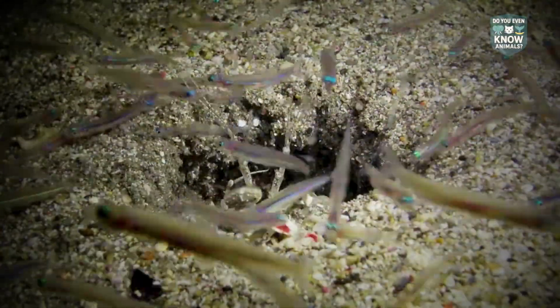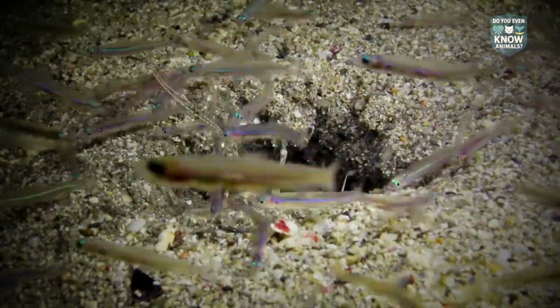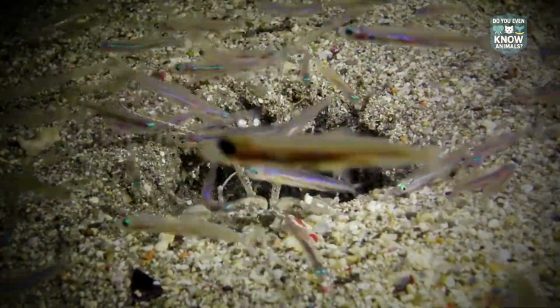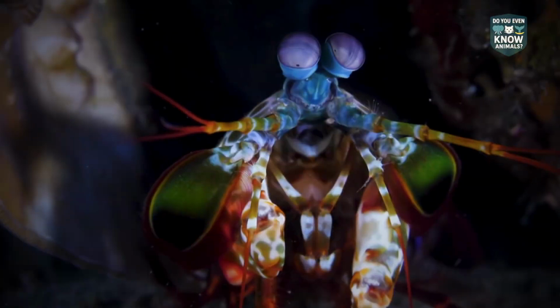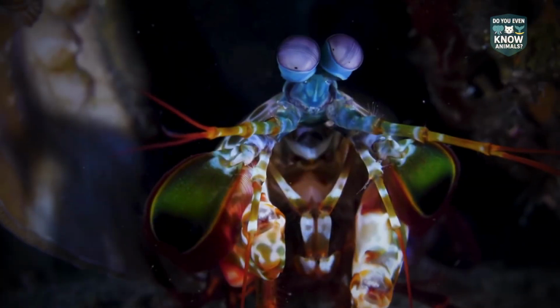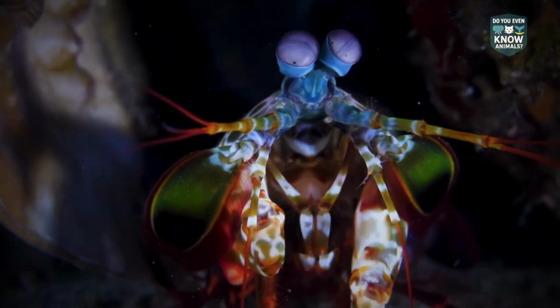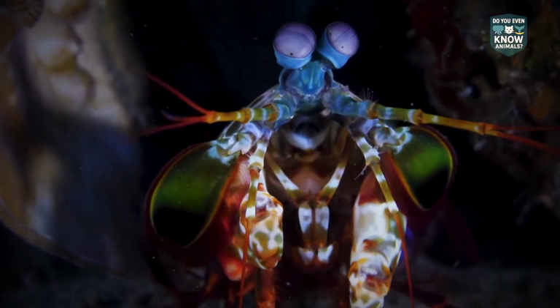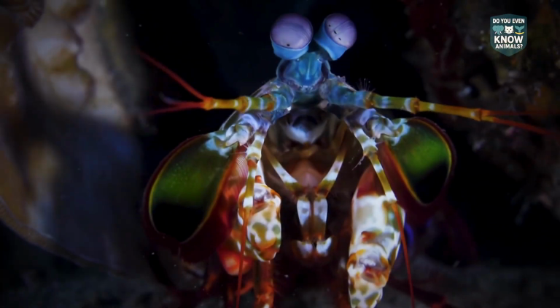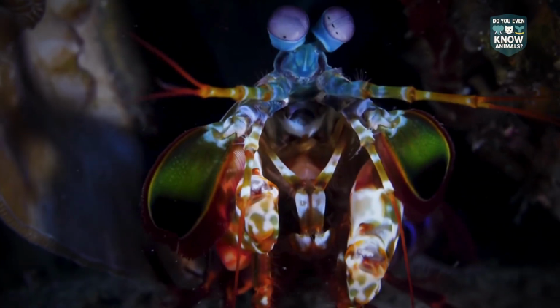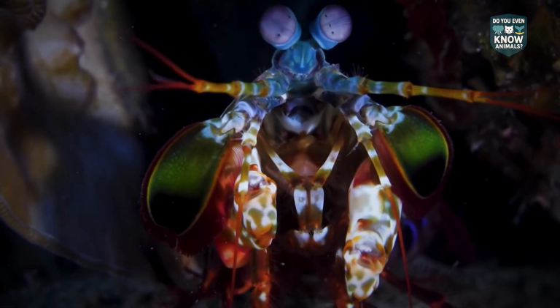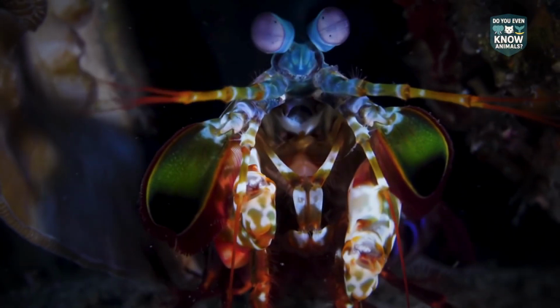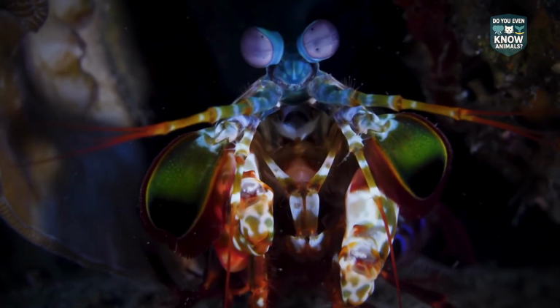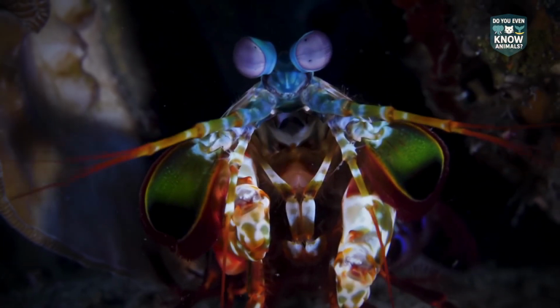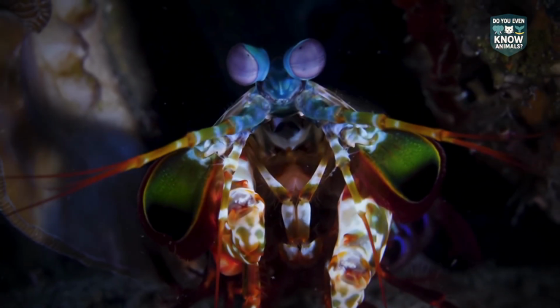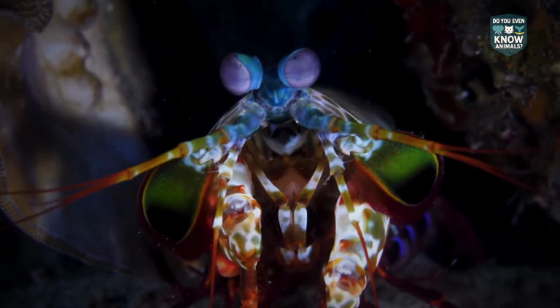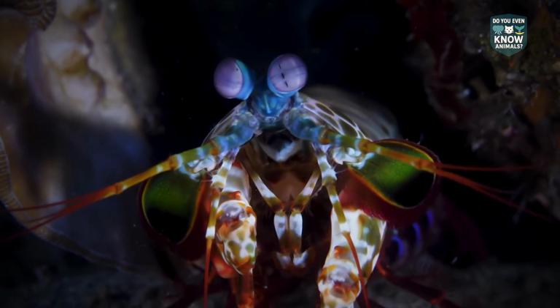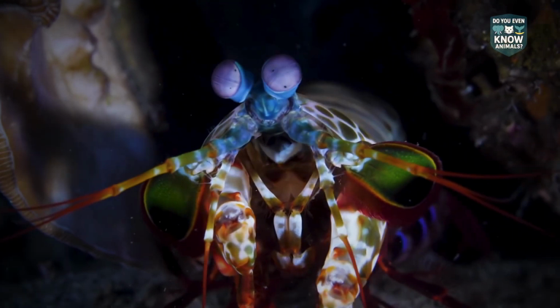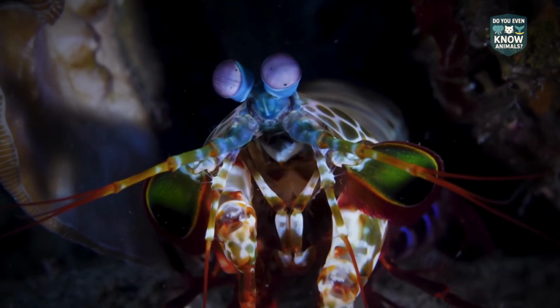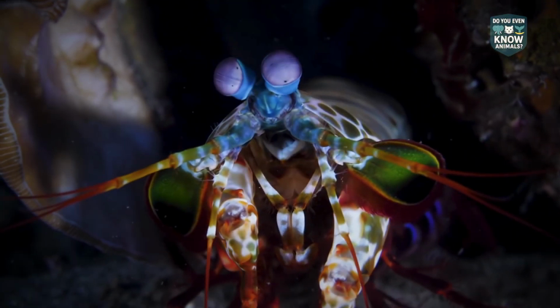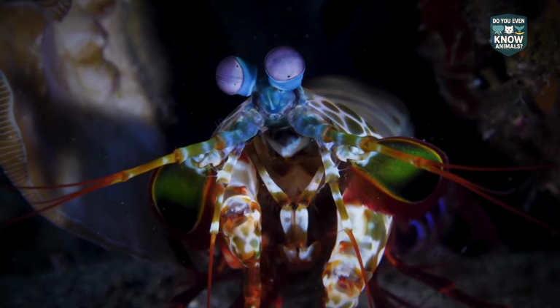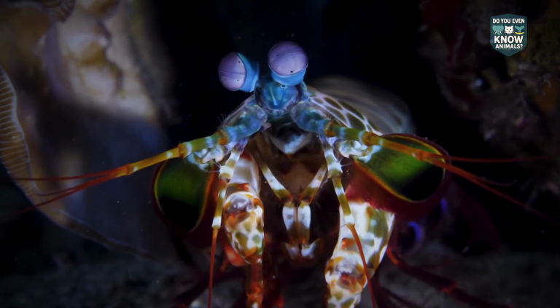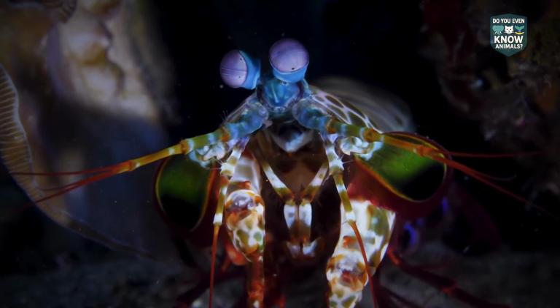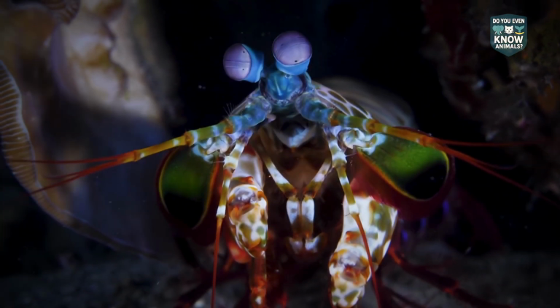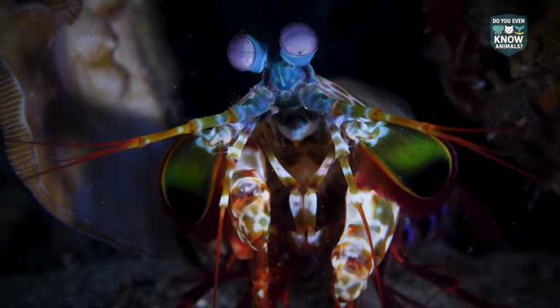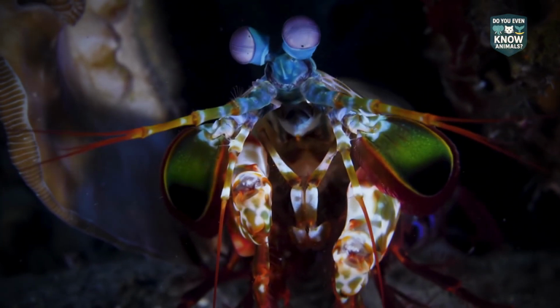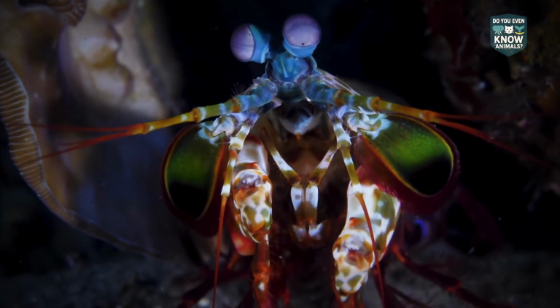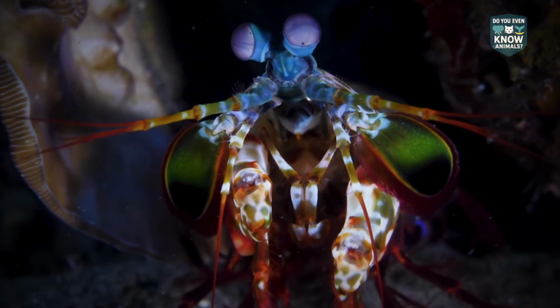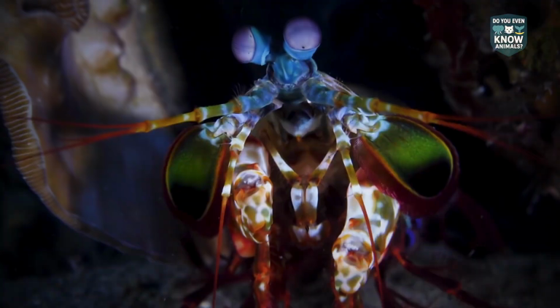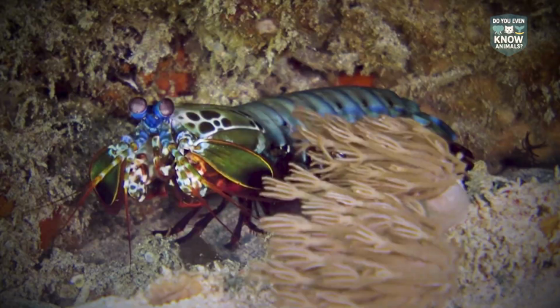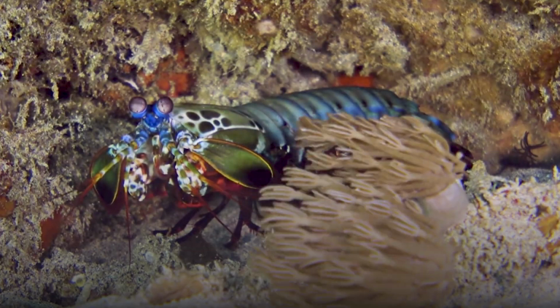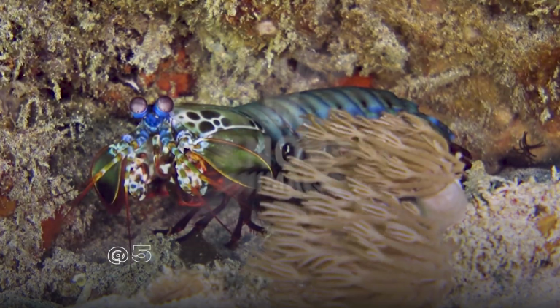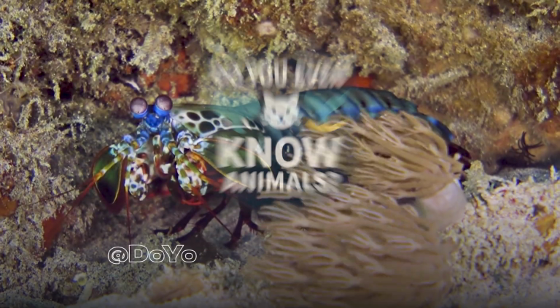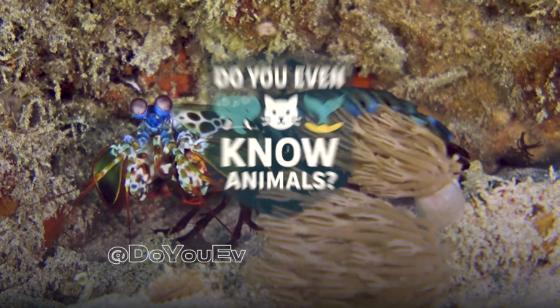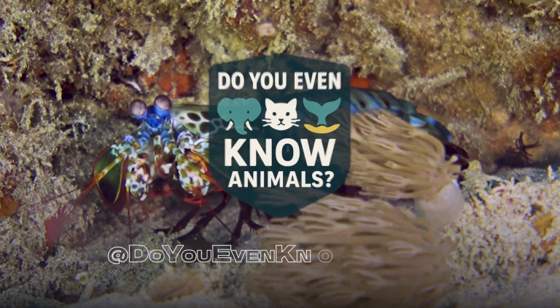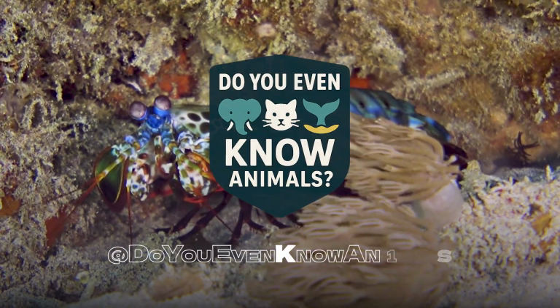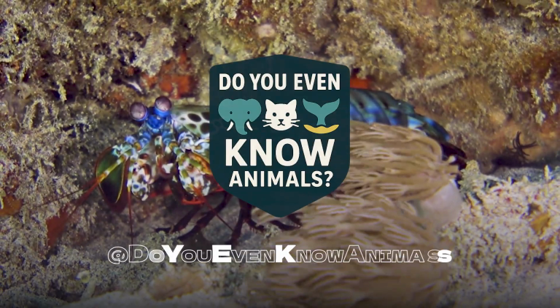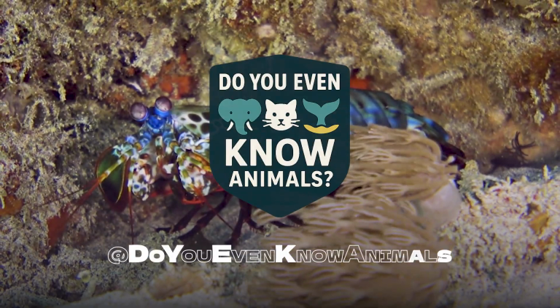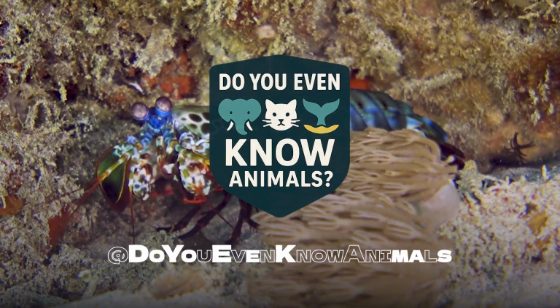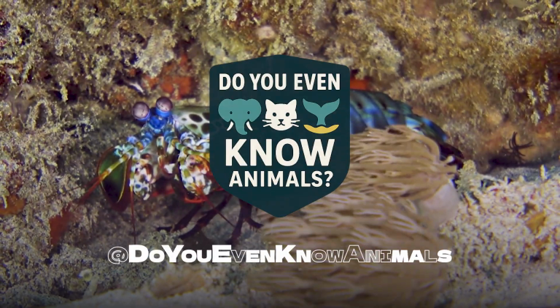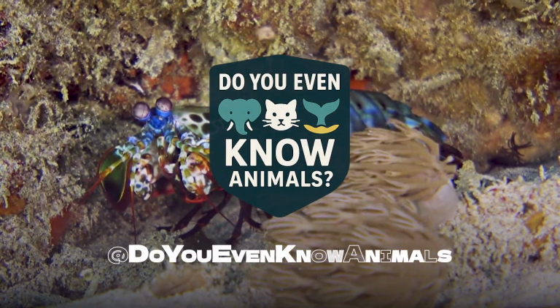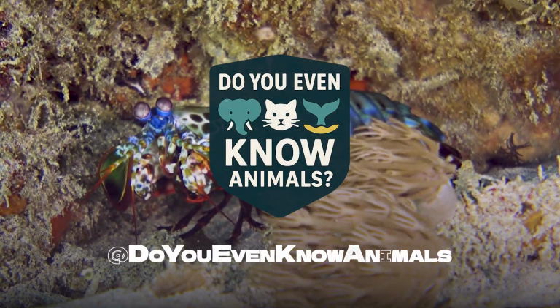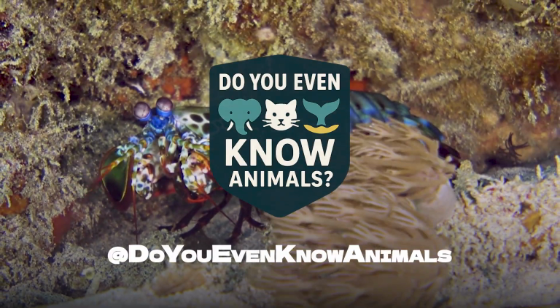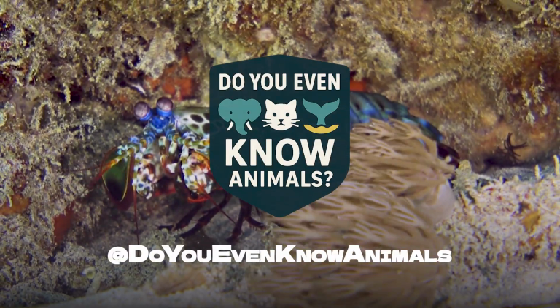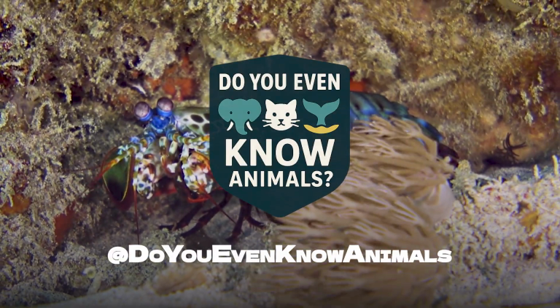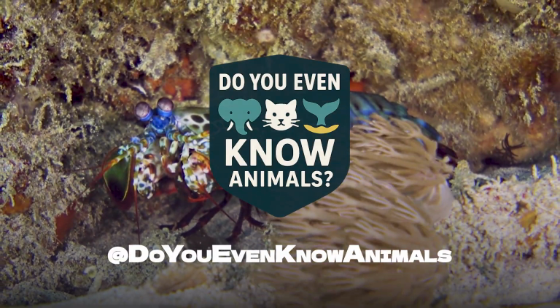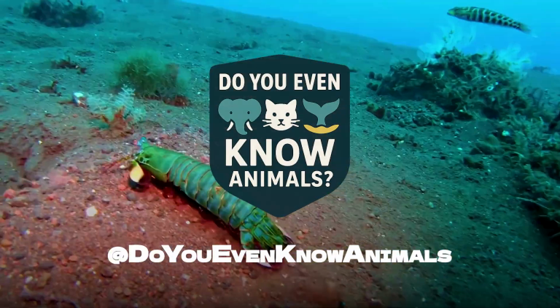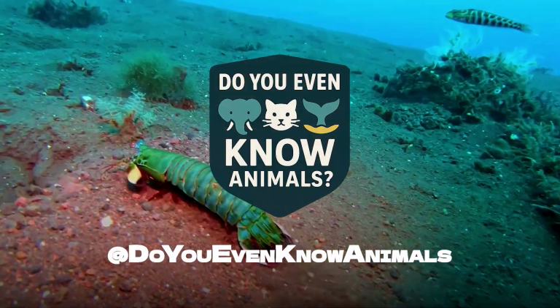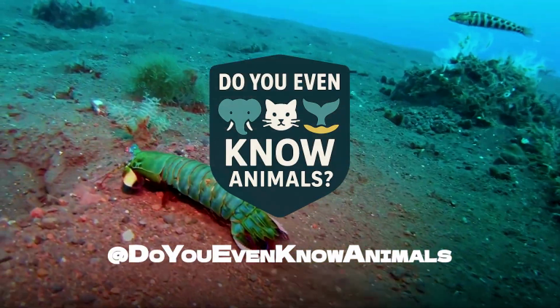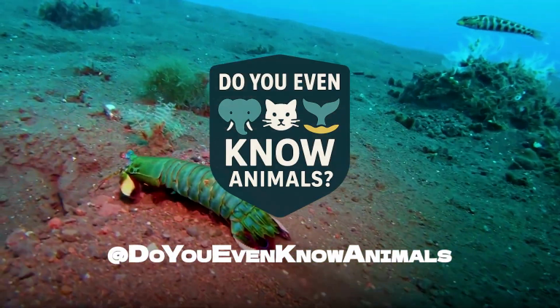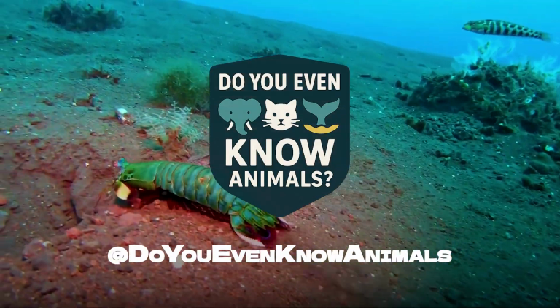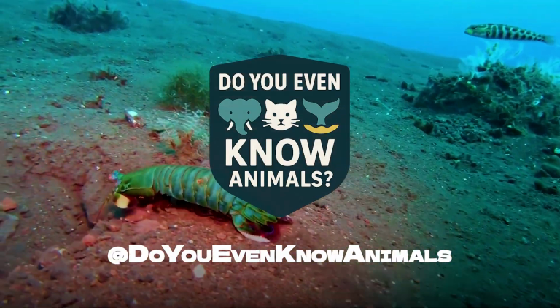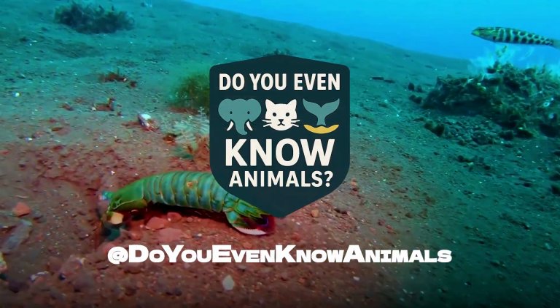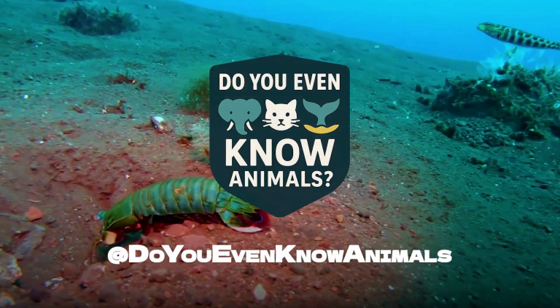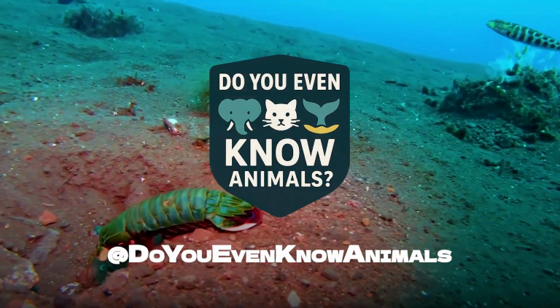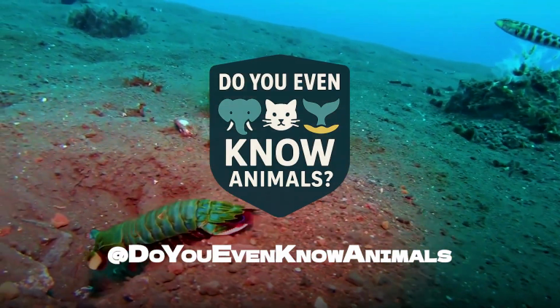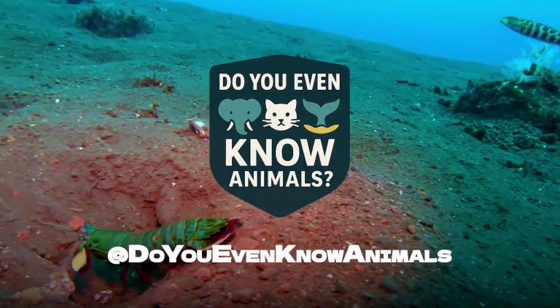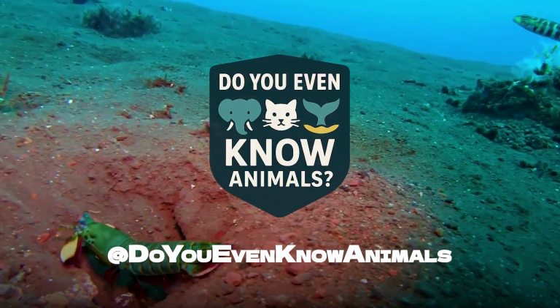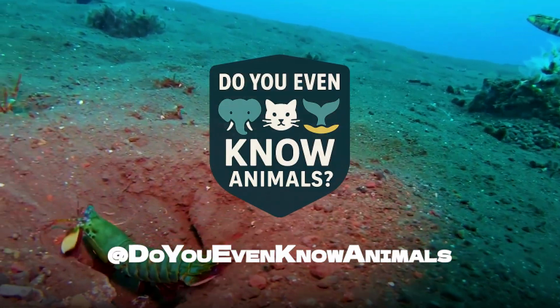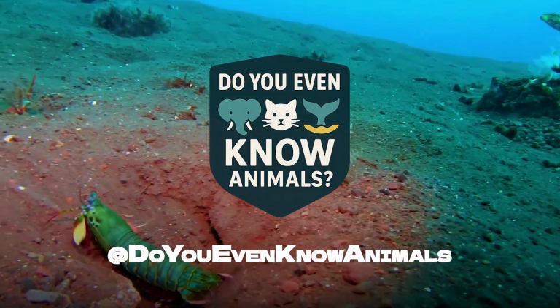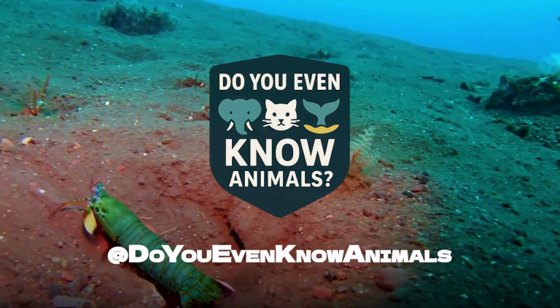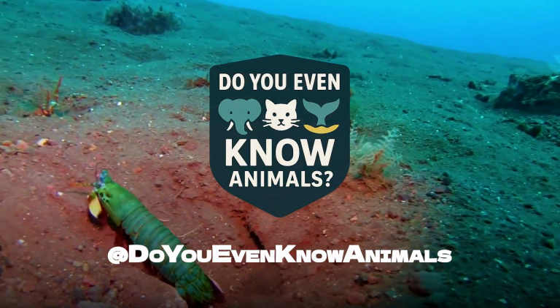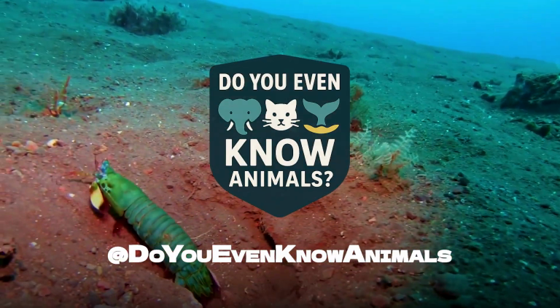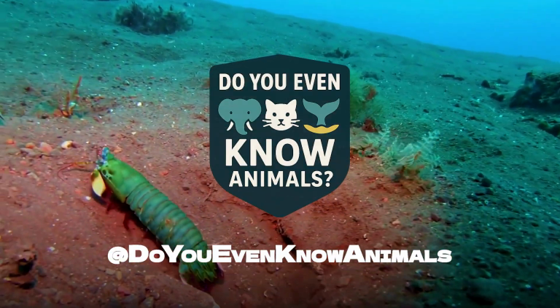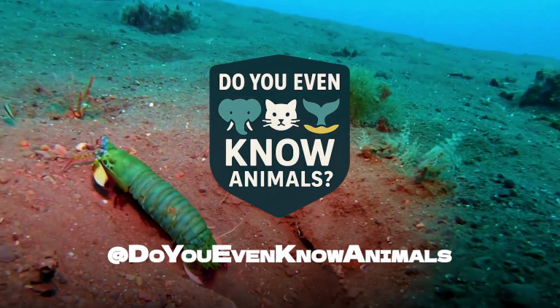Now you actually do know mantis shrimp. Follow Do You Even Know Animals and tell us which creature we should feature next.